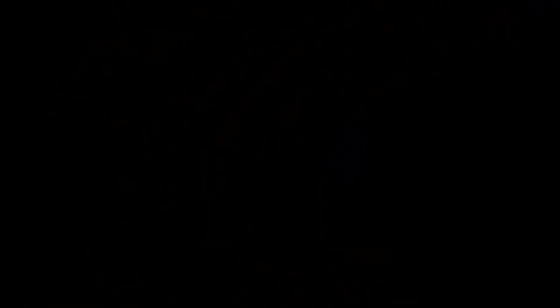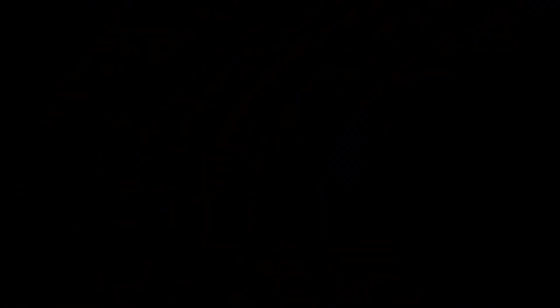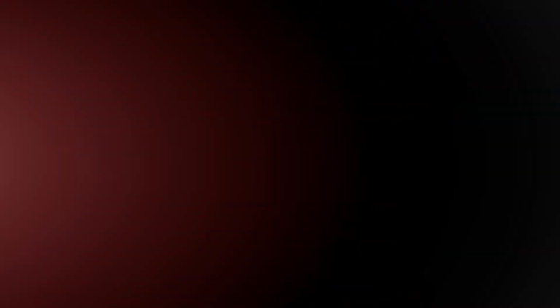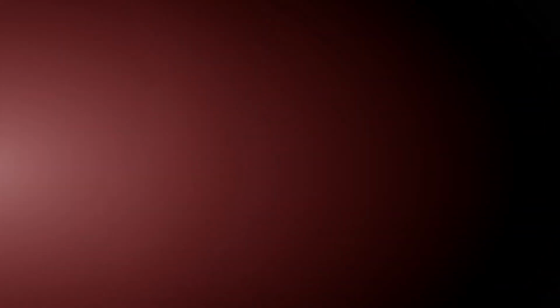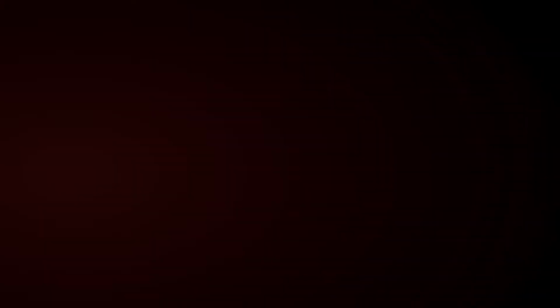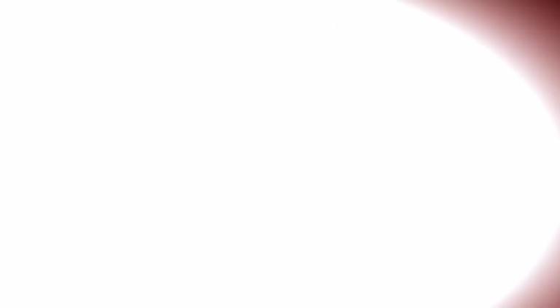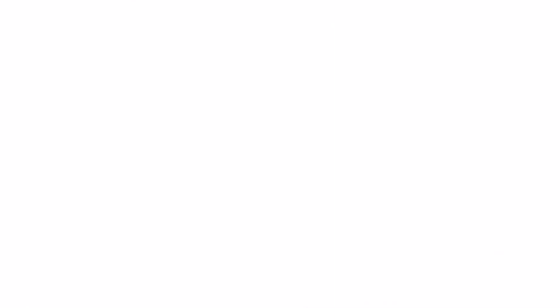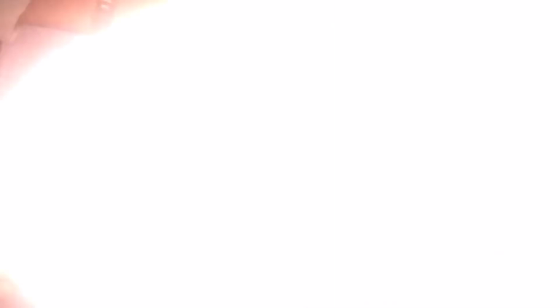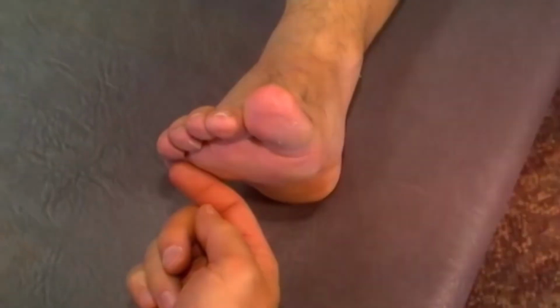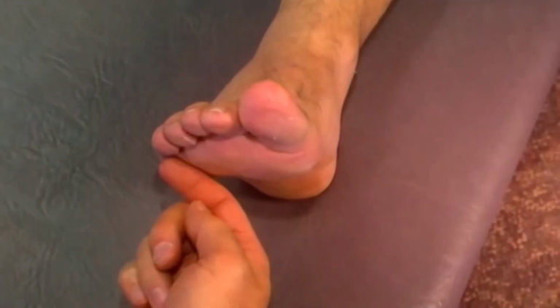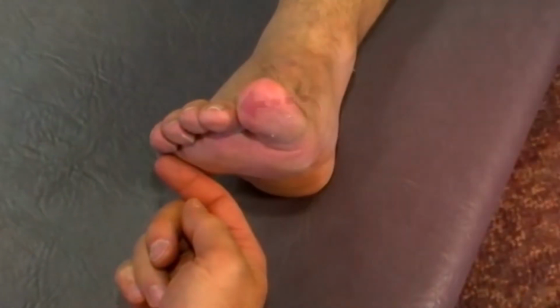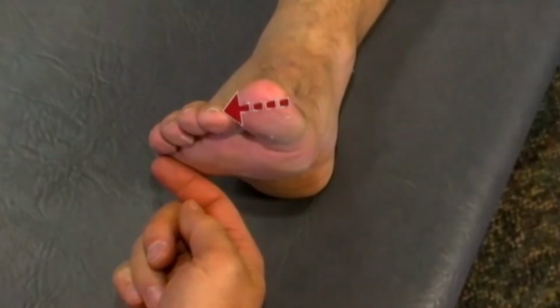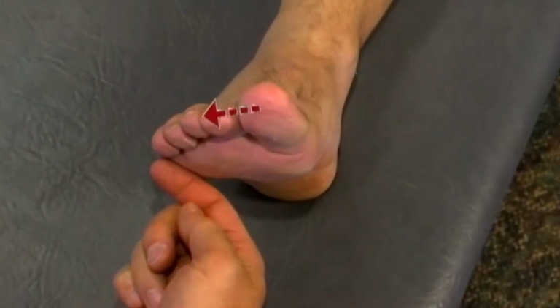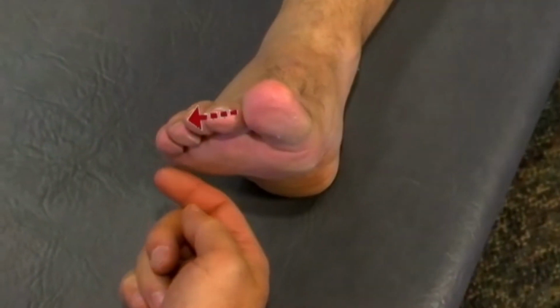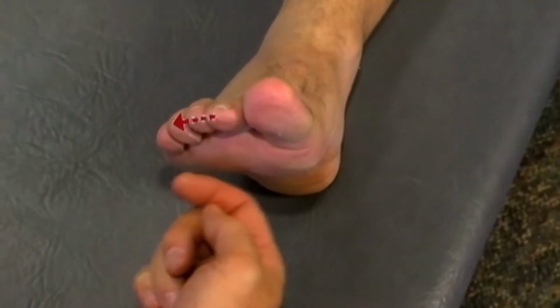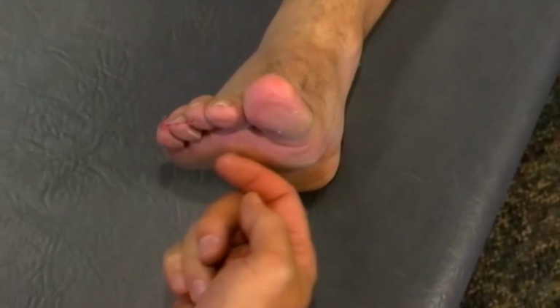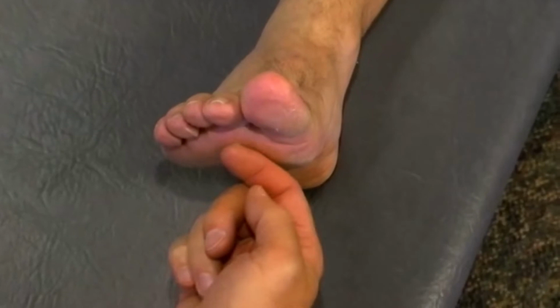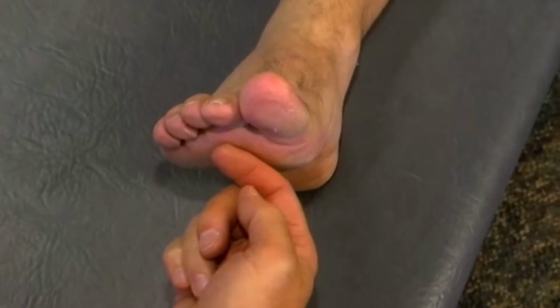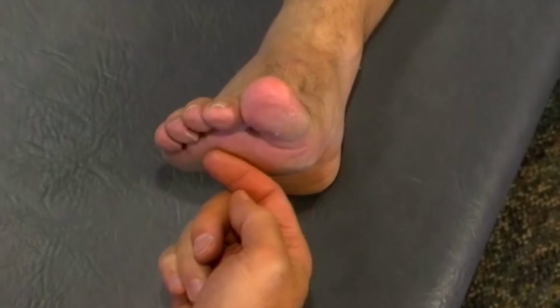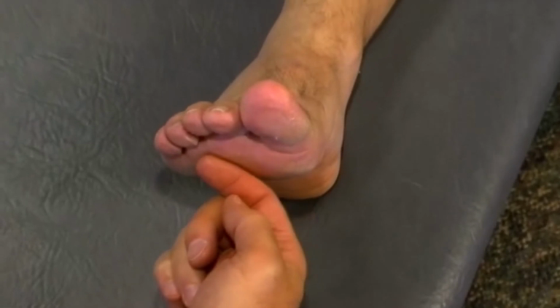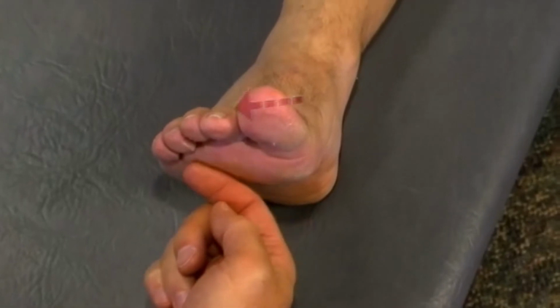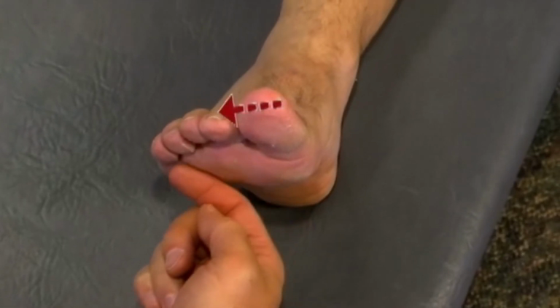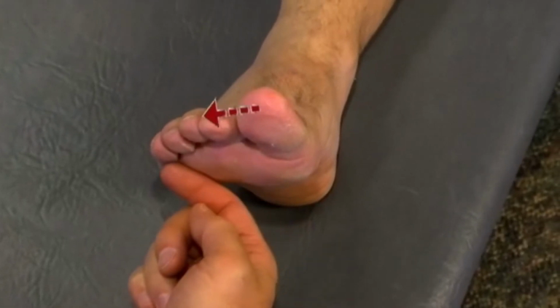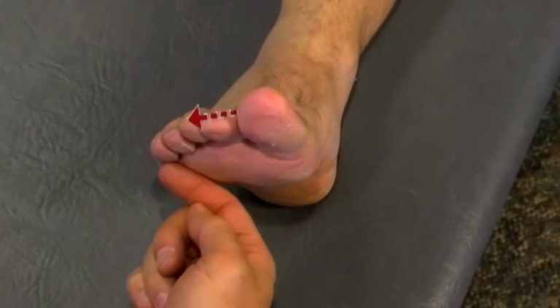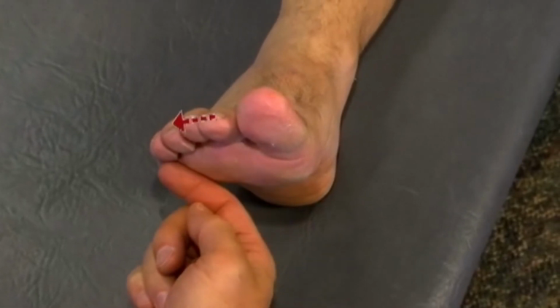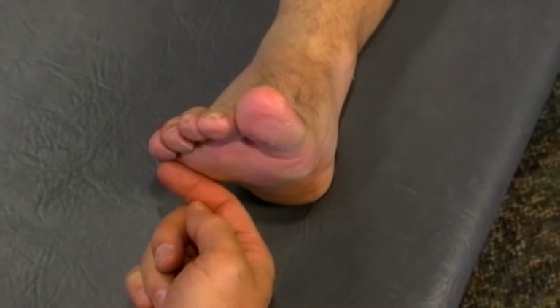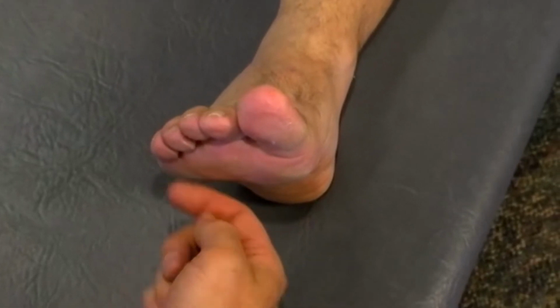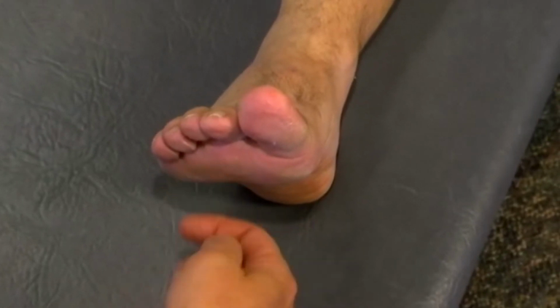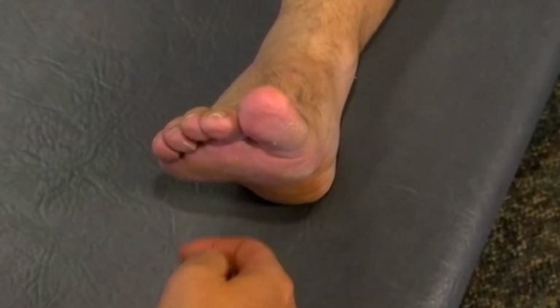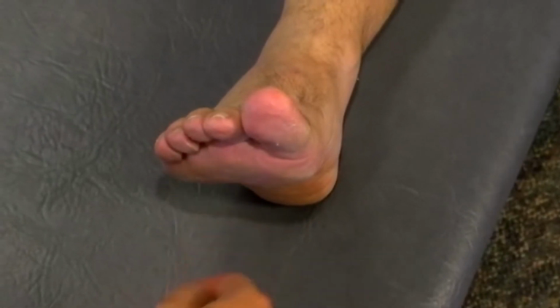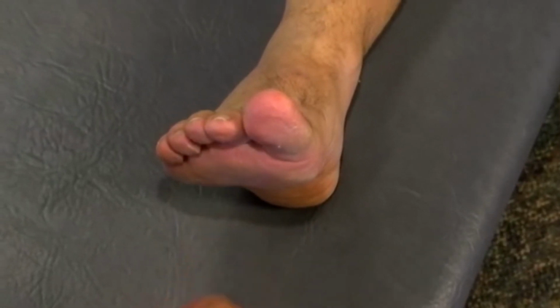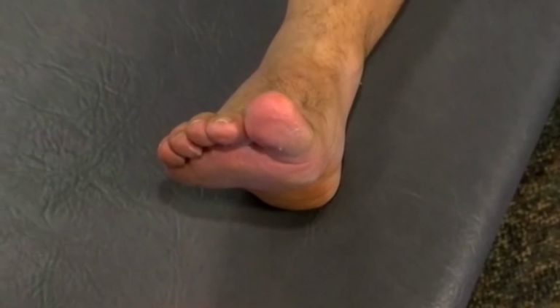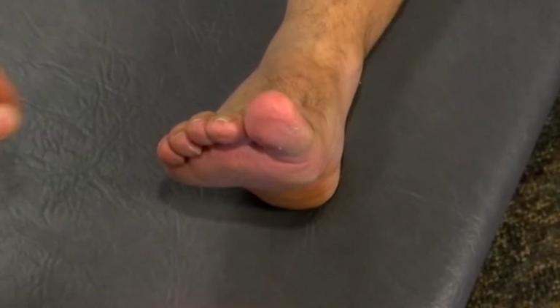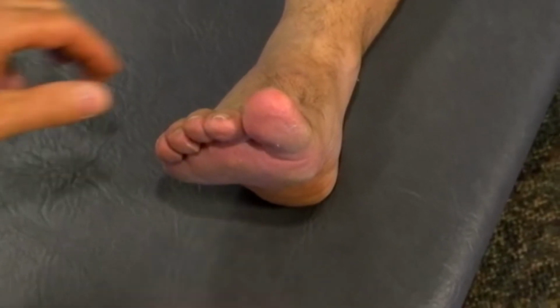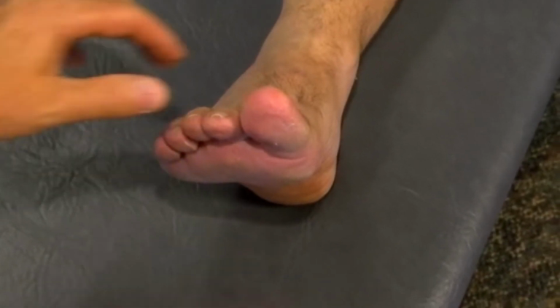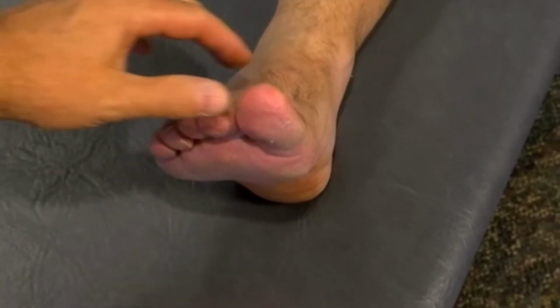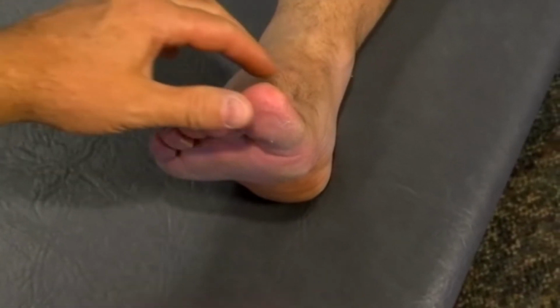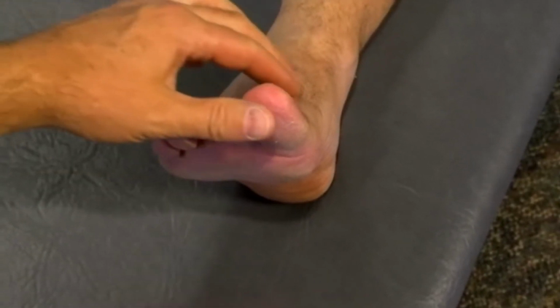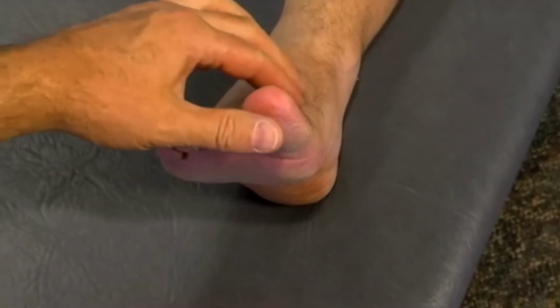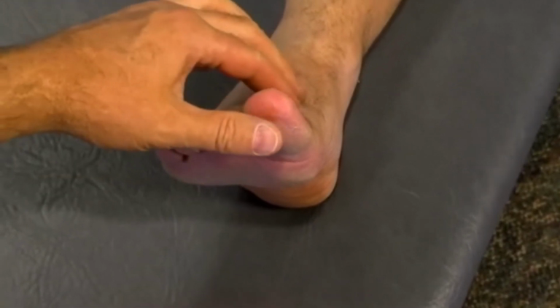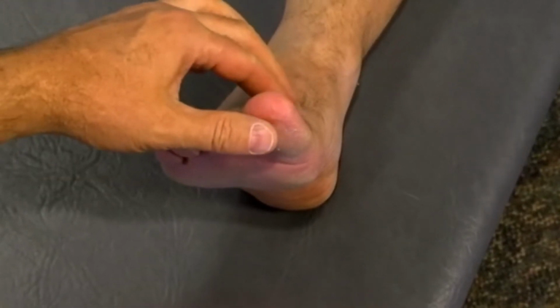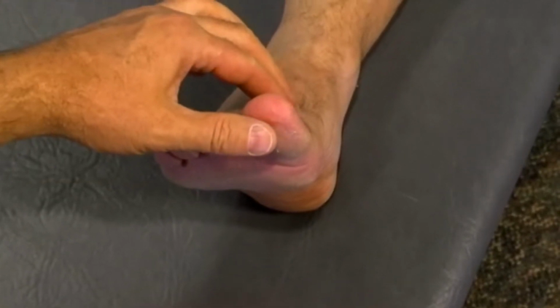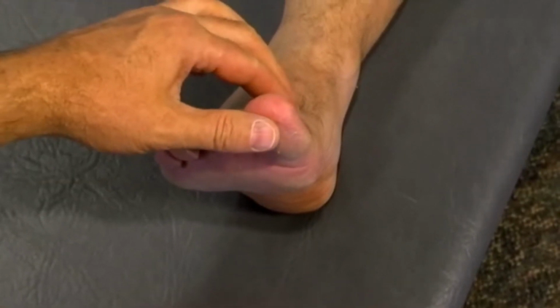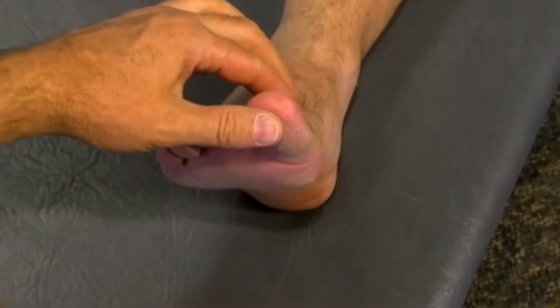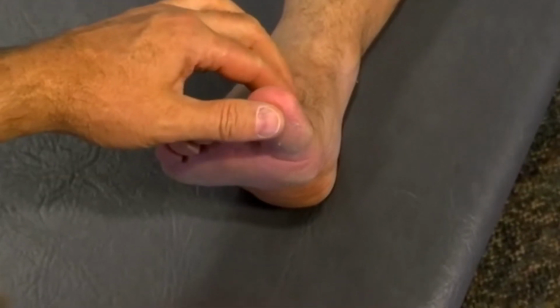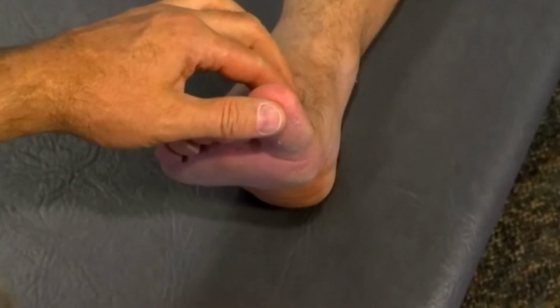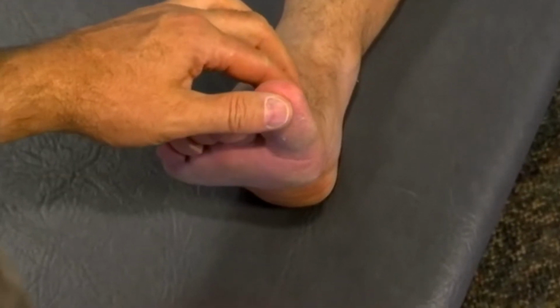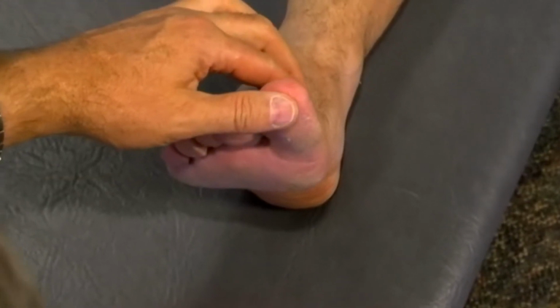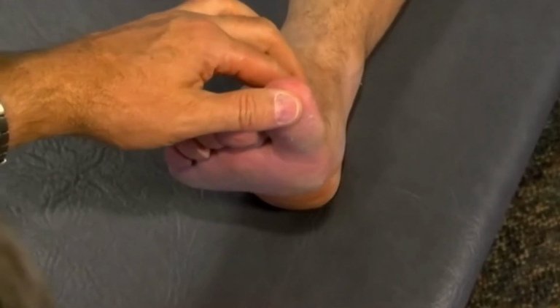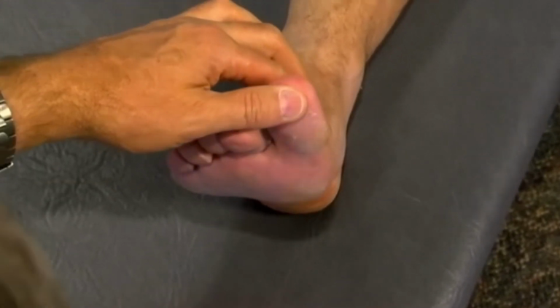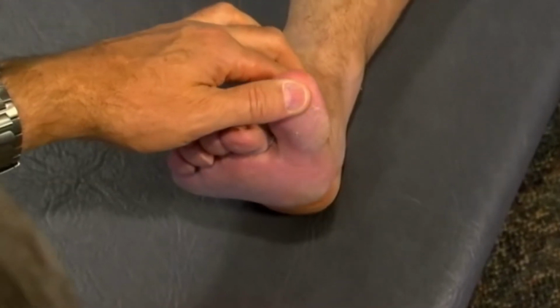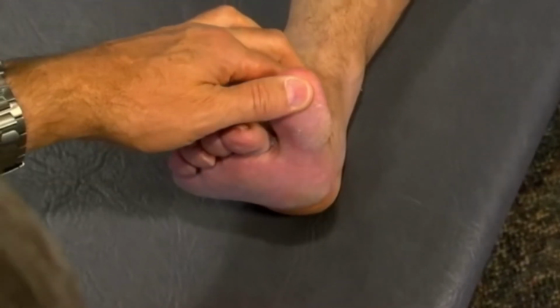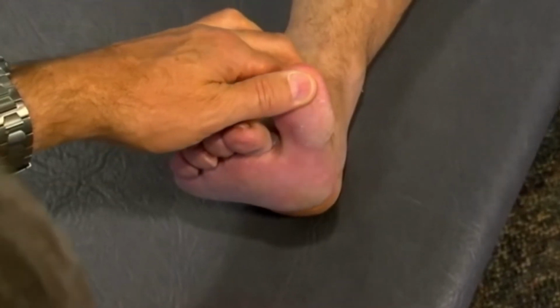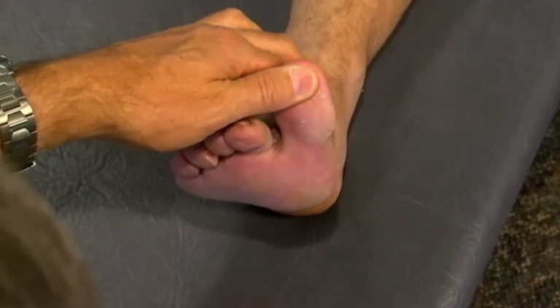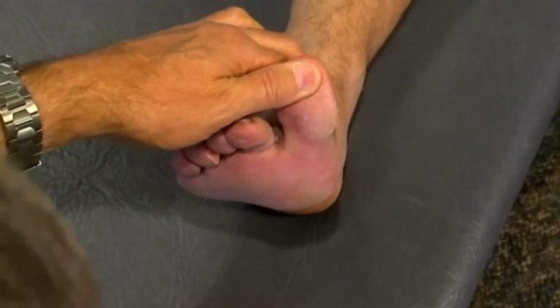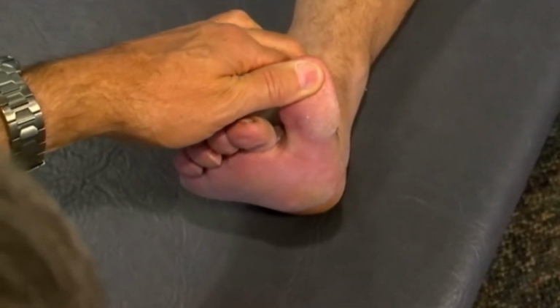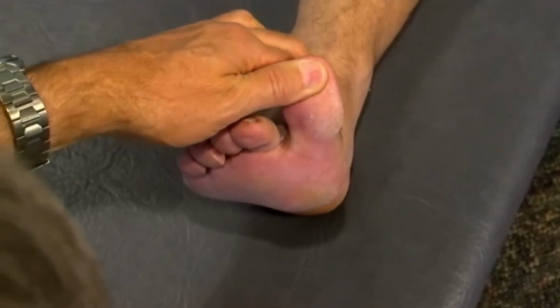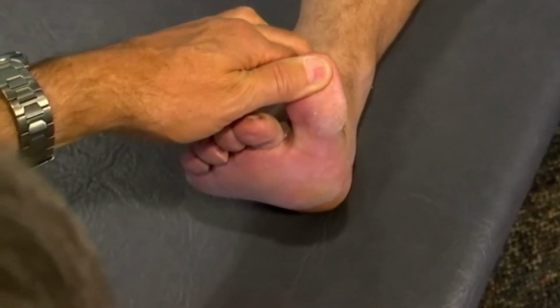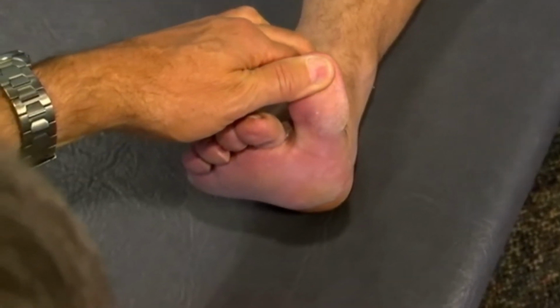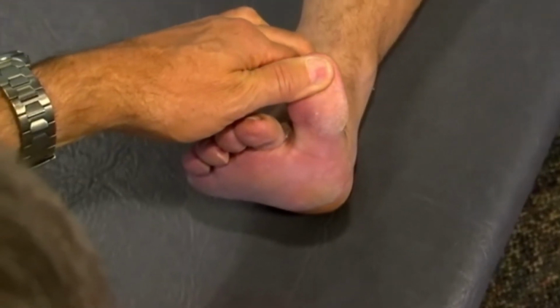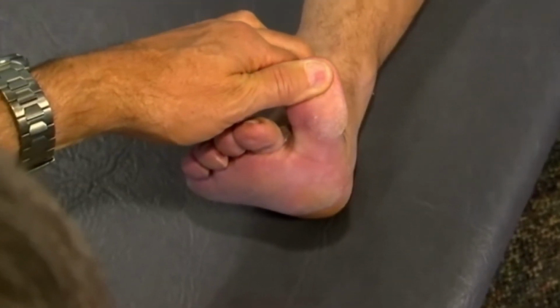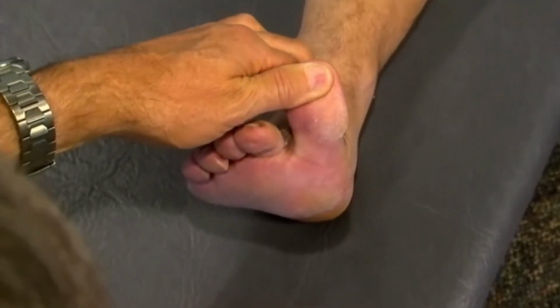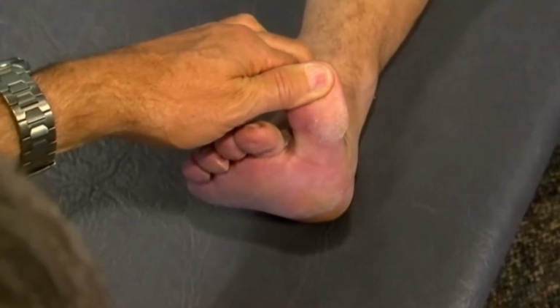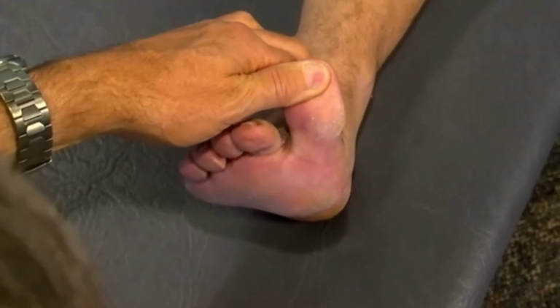Abnormal forefoot loading can occur as the first metatarsal plantar flexes into the ground too late in the propulsive phase of gait.